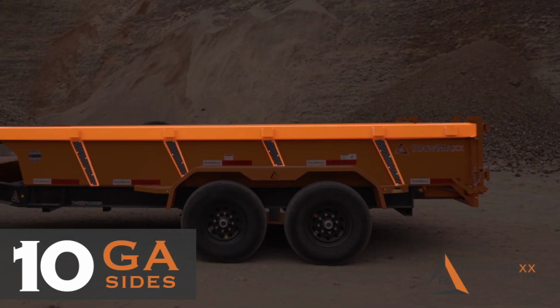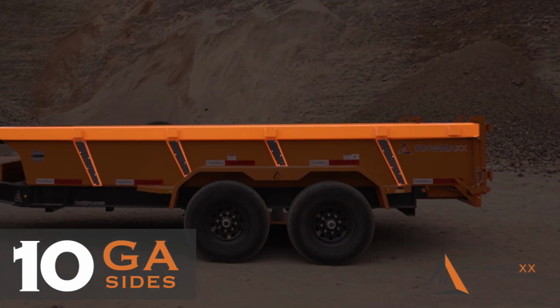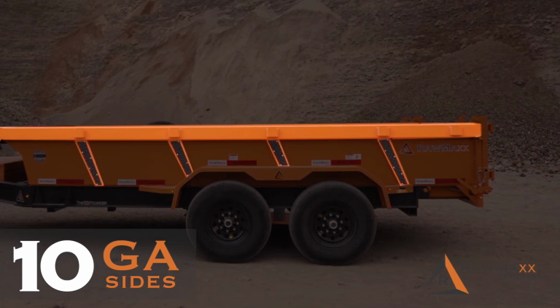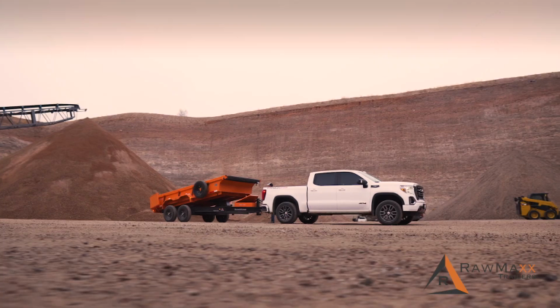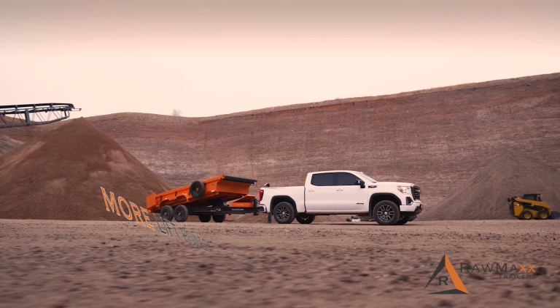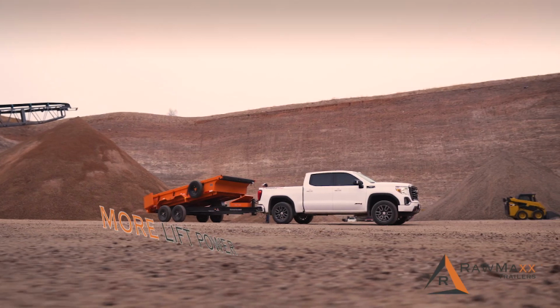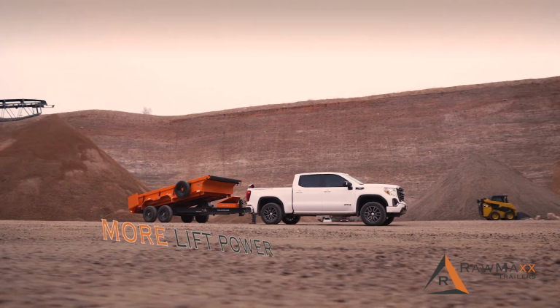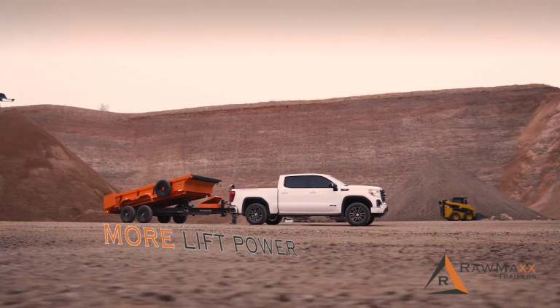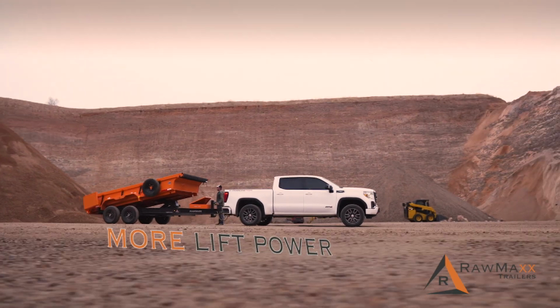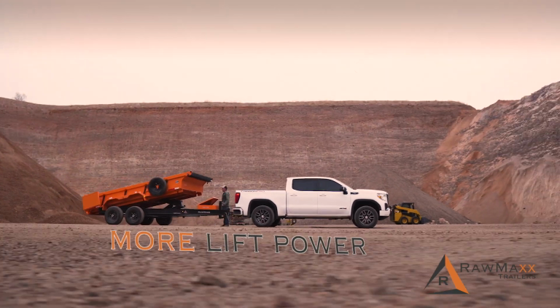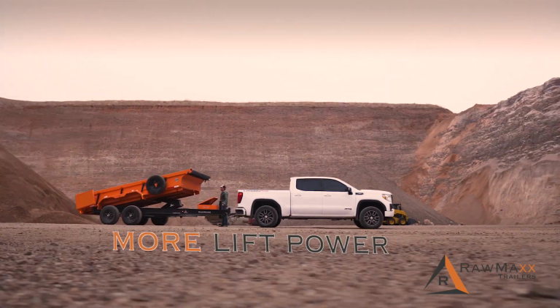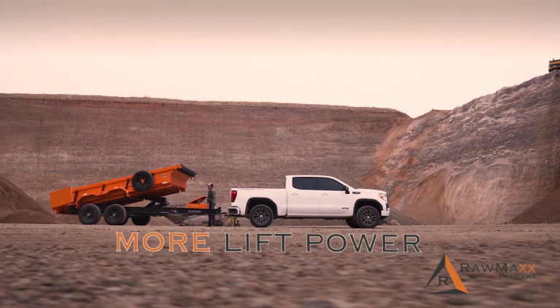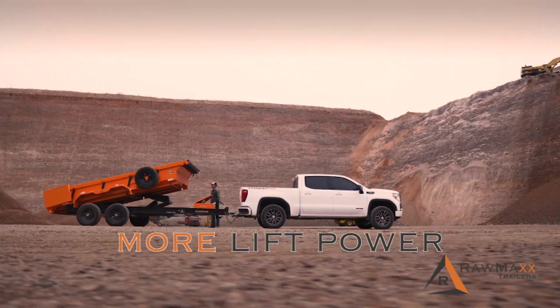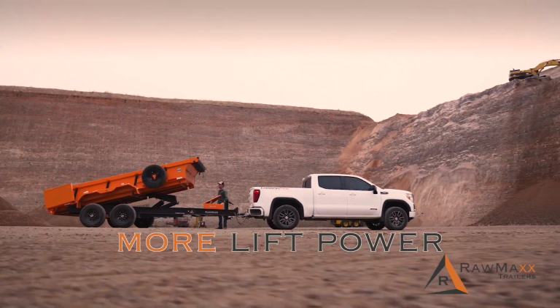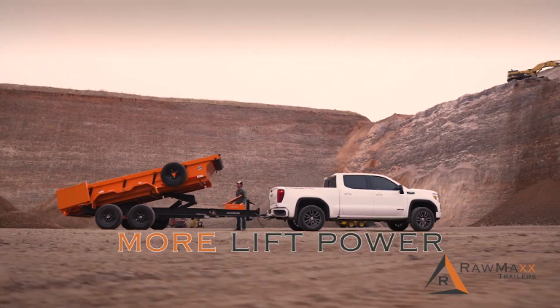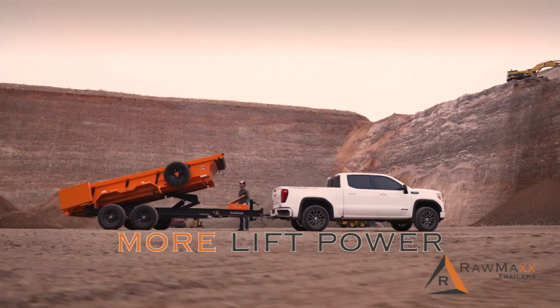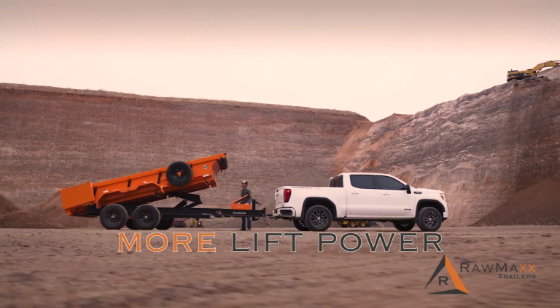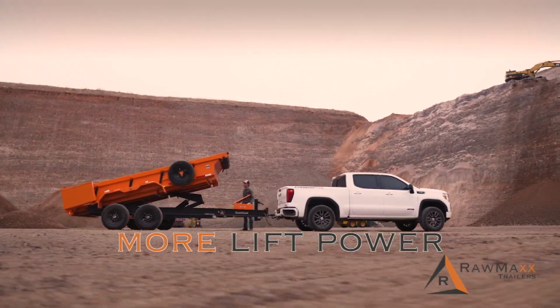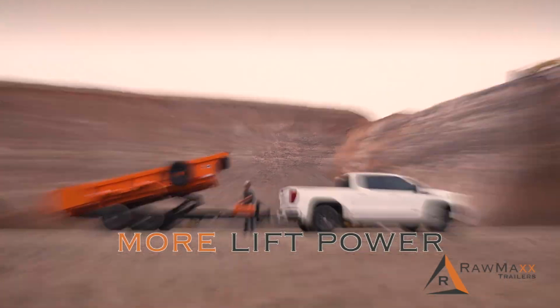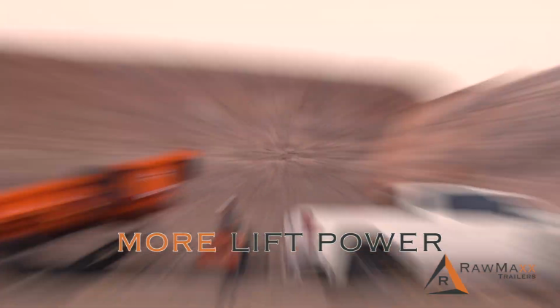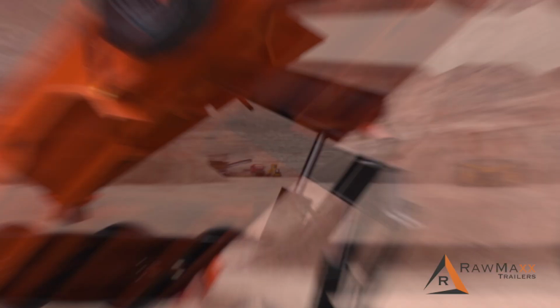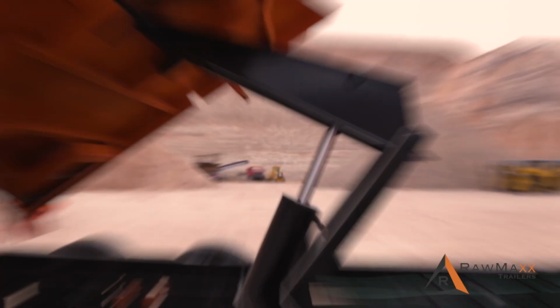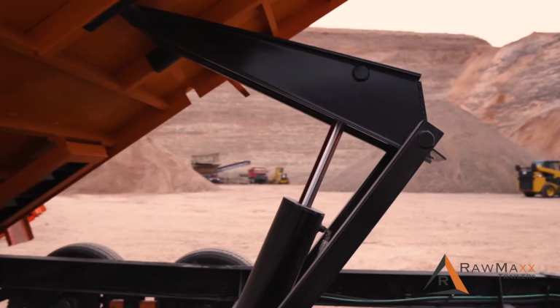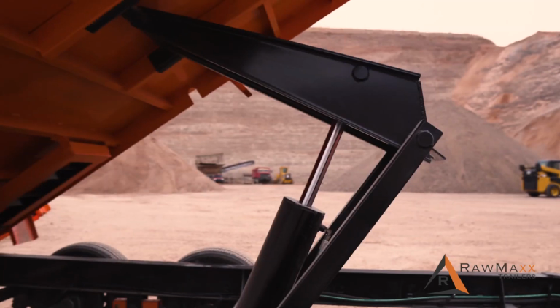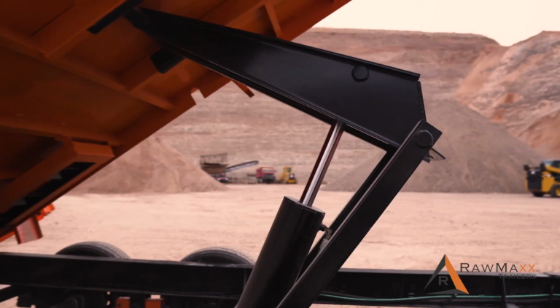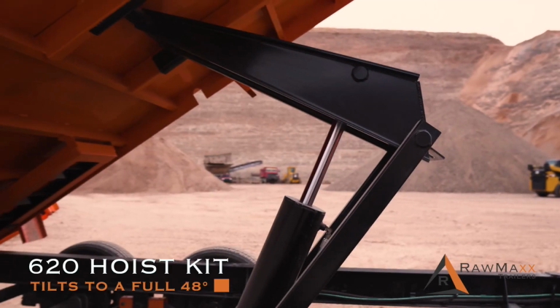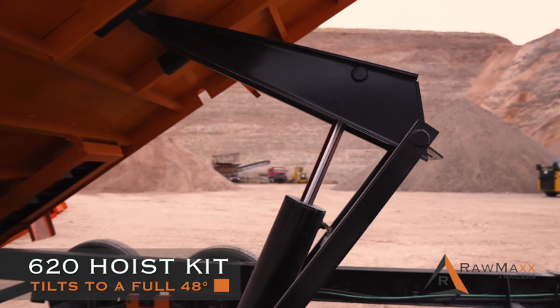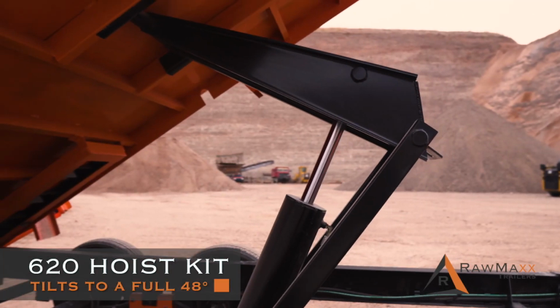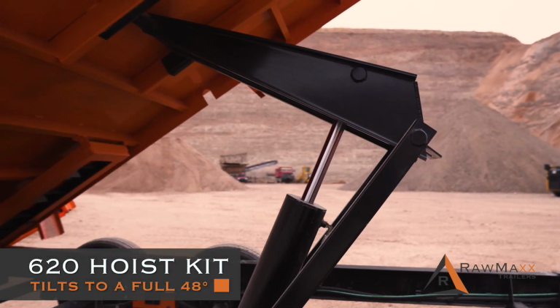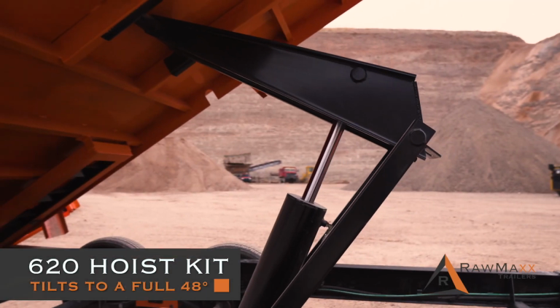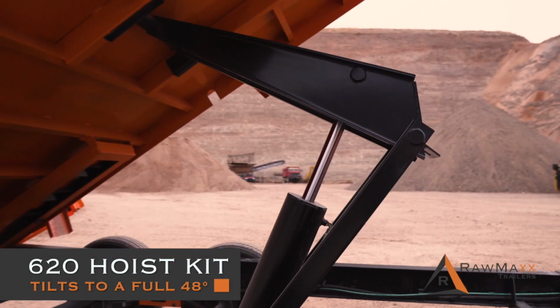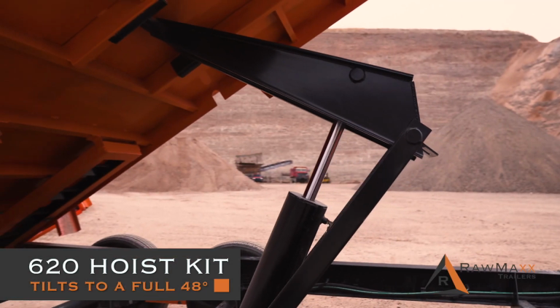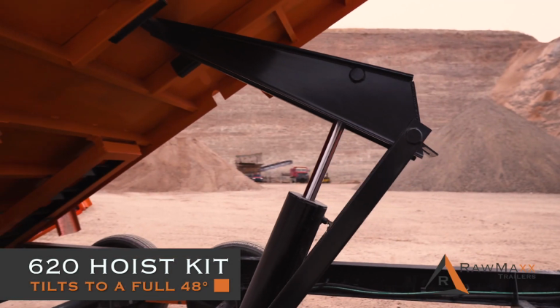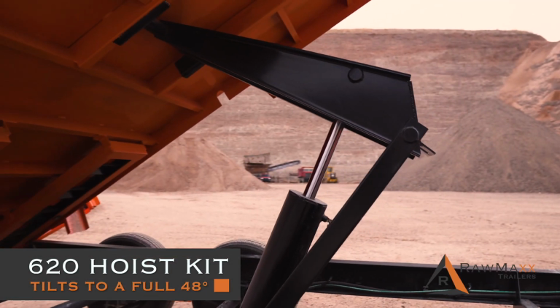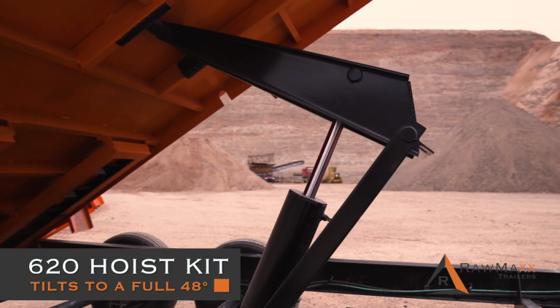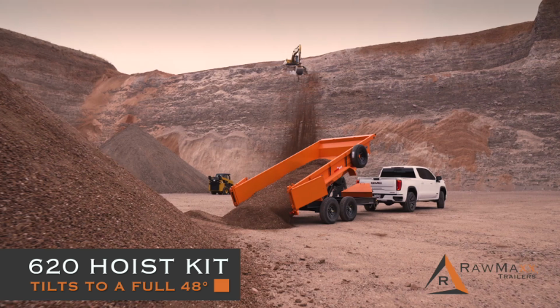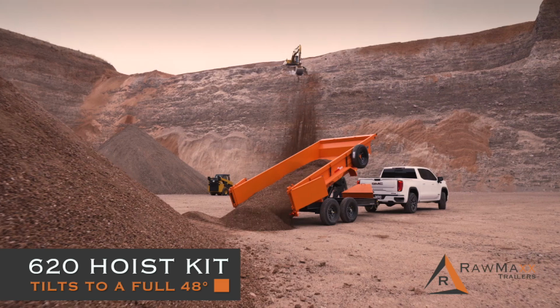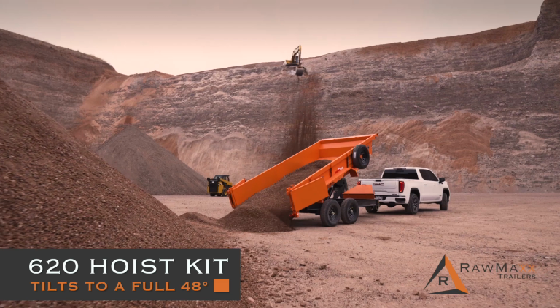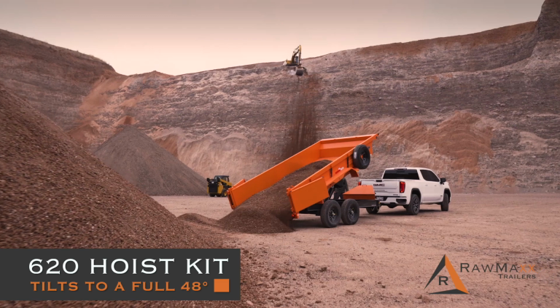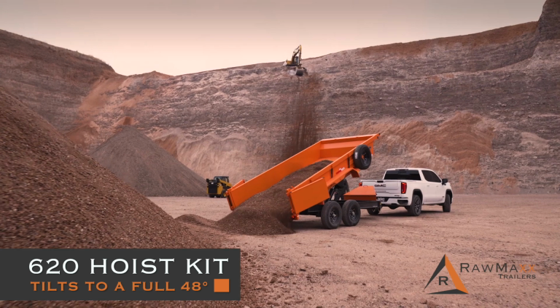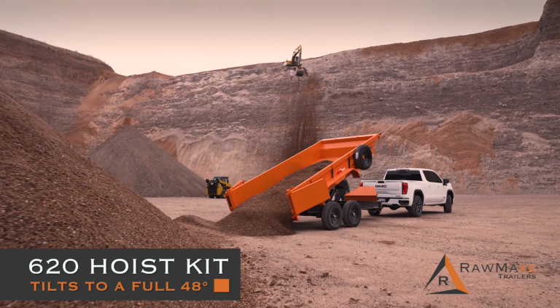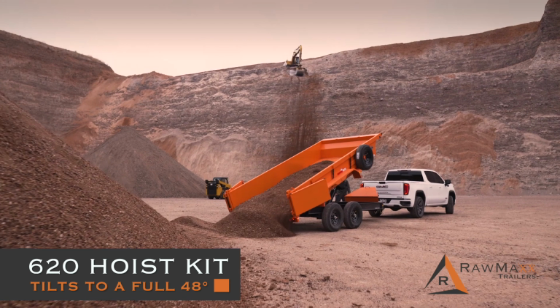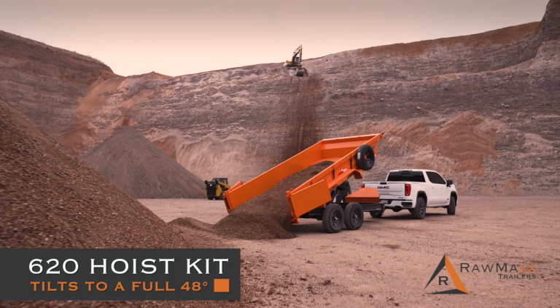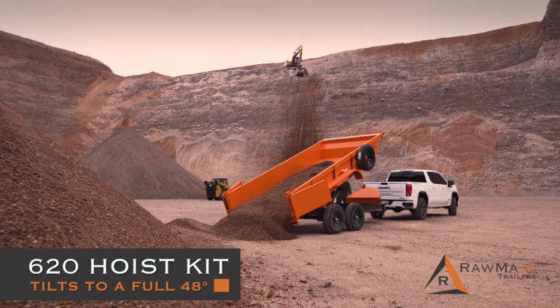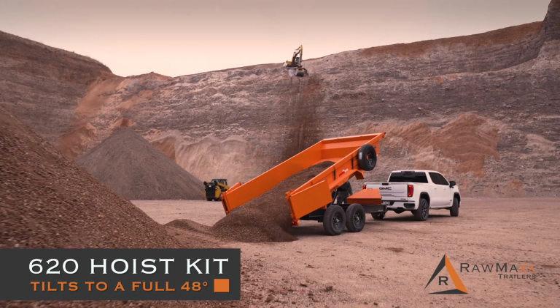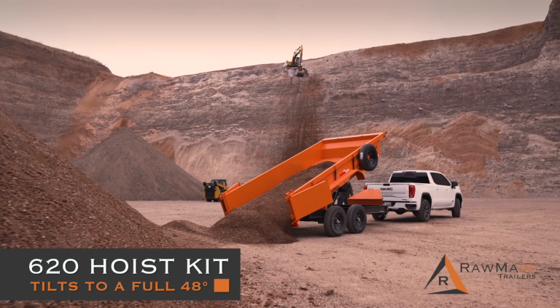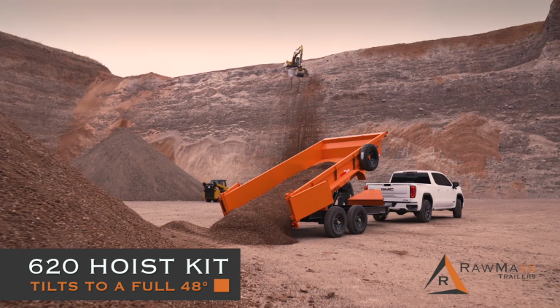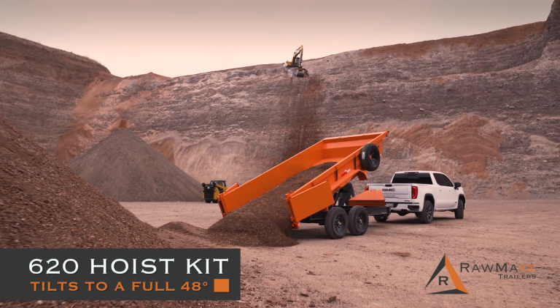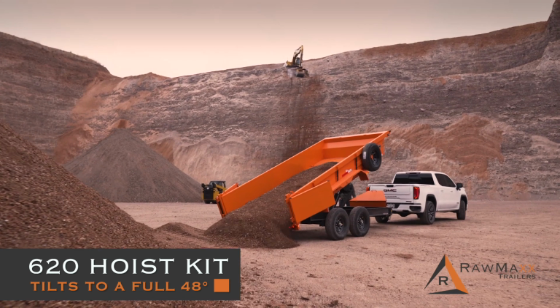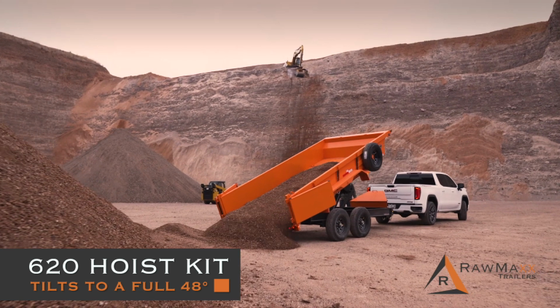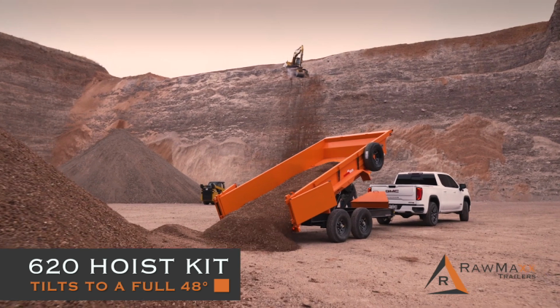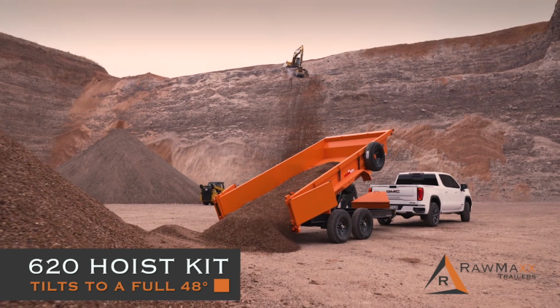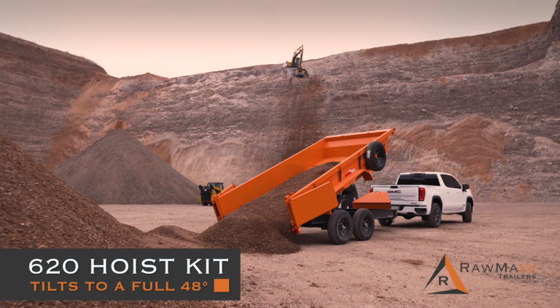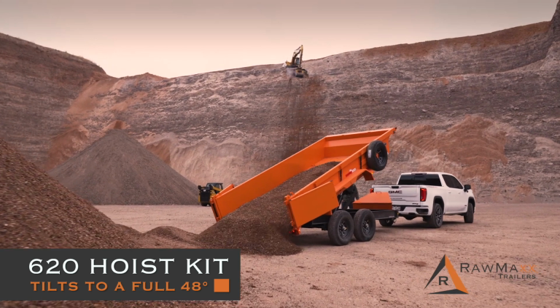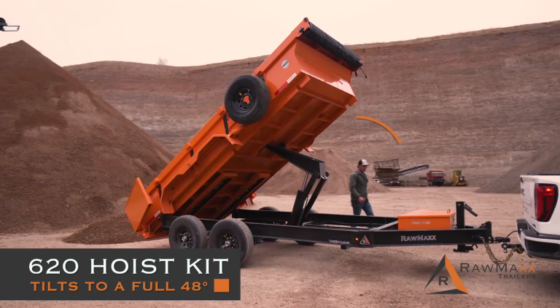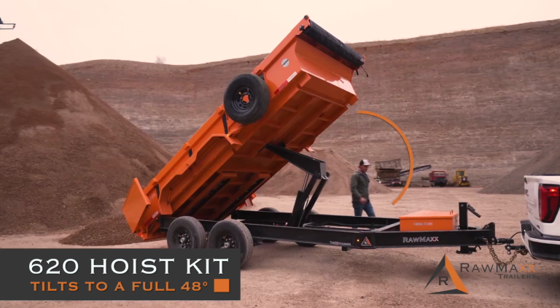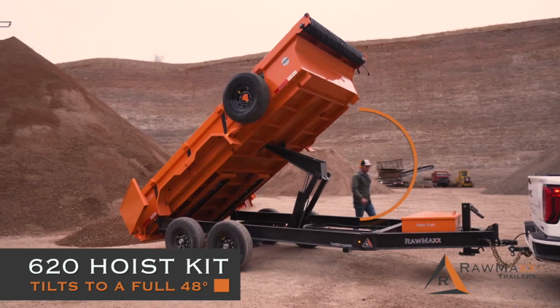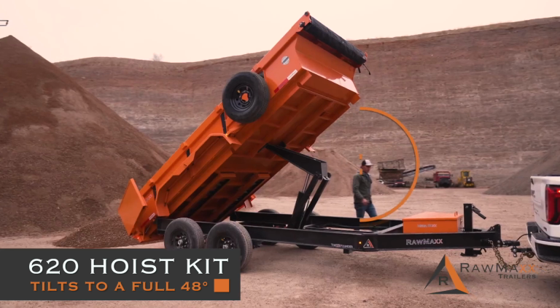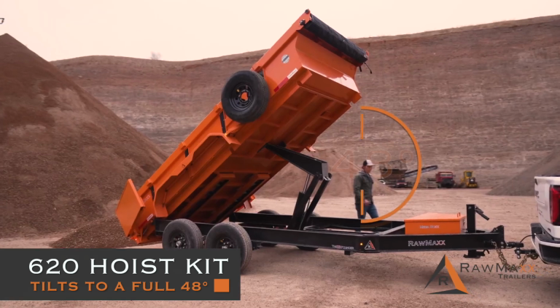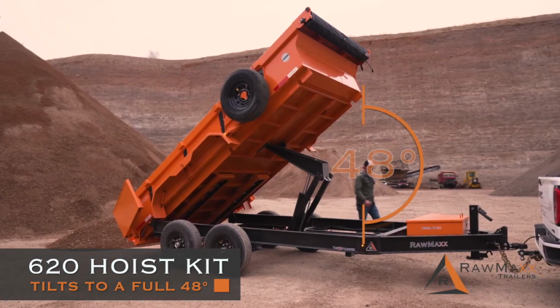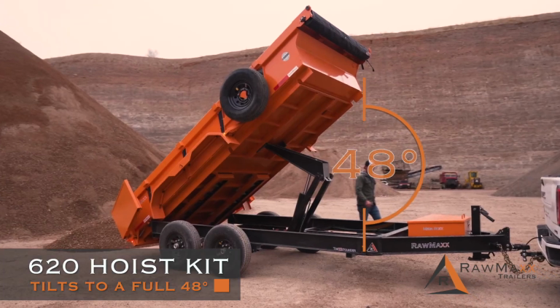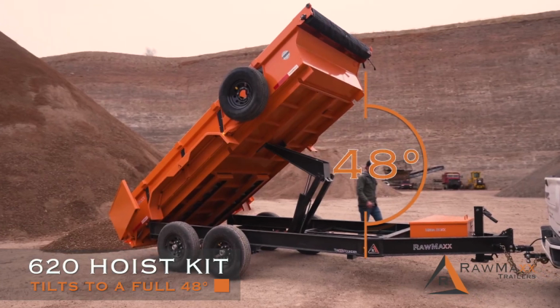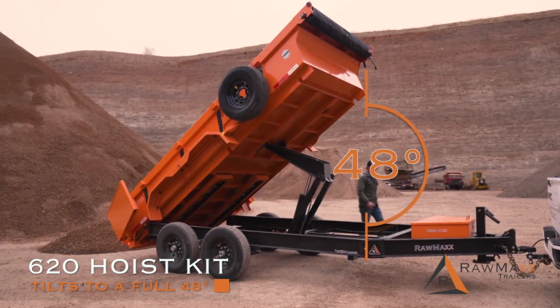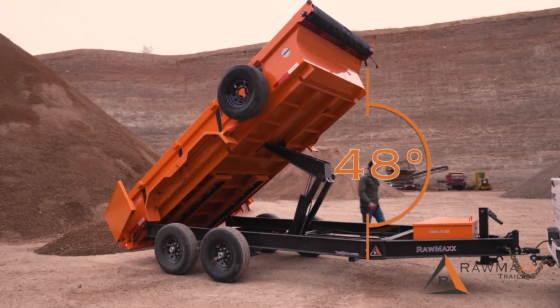You get more lifting power thanks to the 620 hoist kit. The dump bed tilts to a full 48-degree angle.